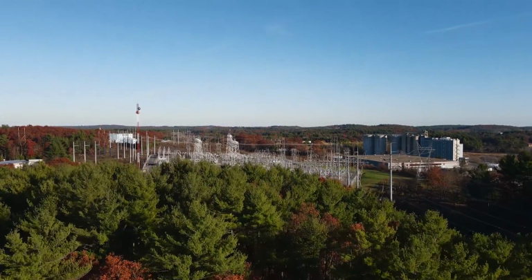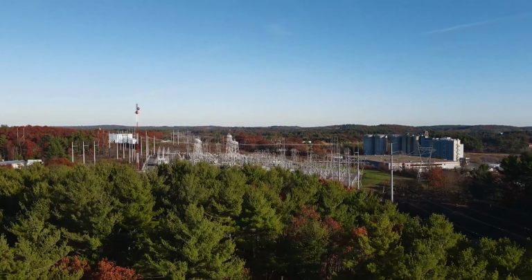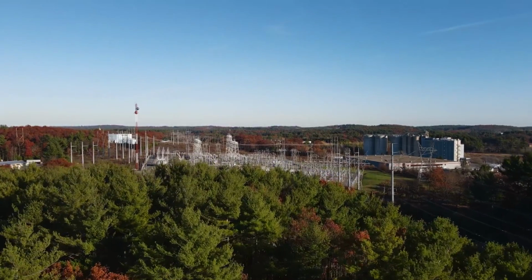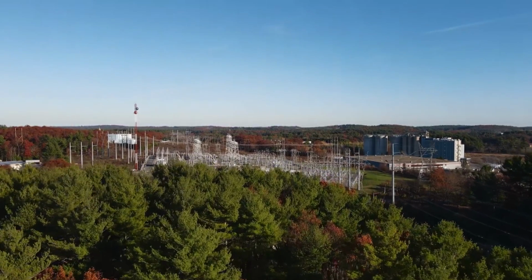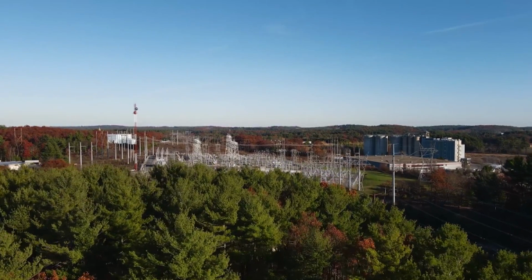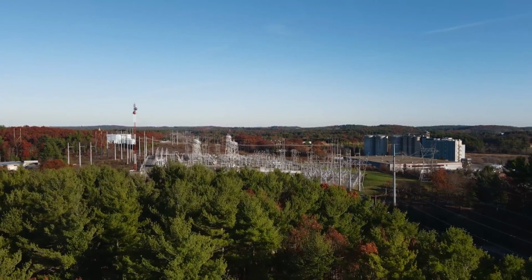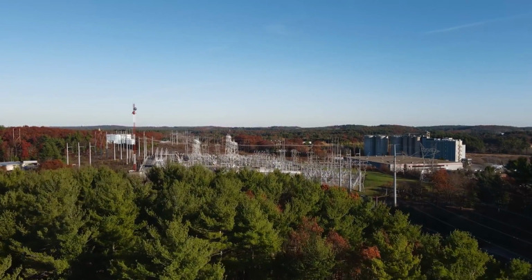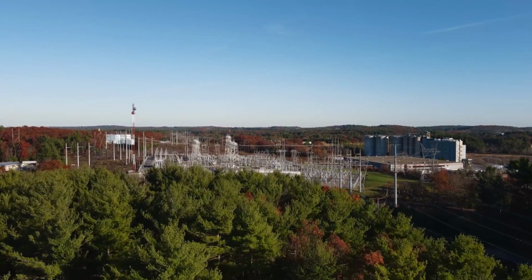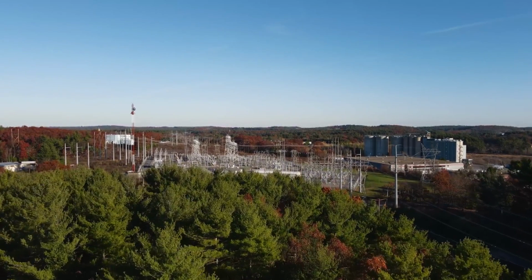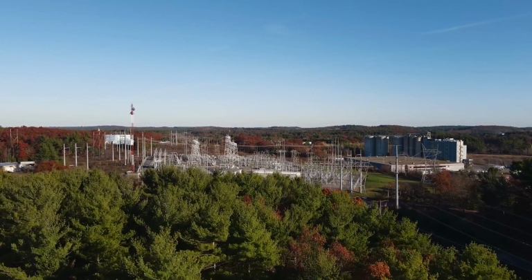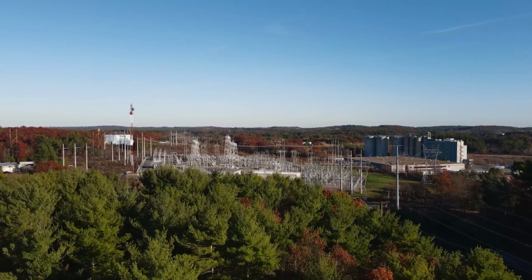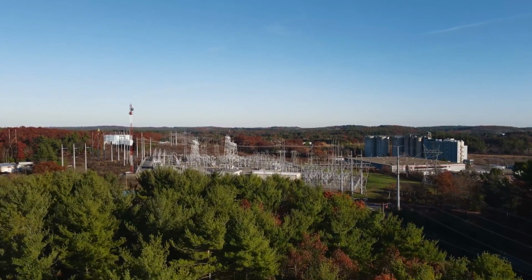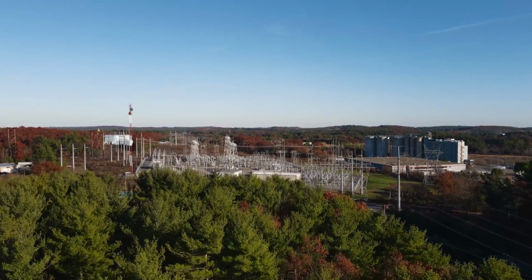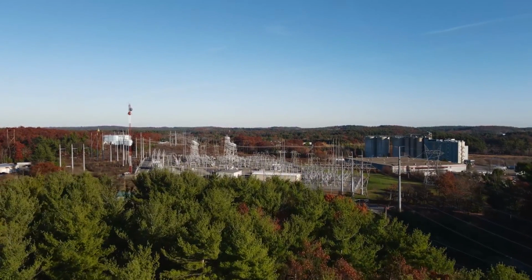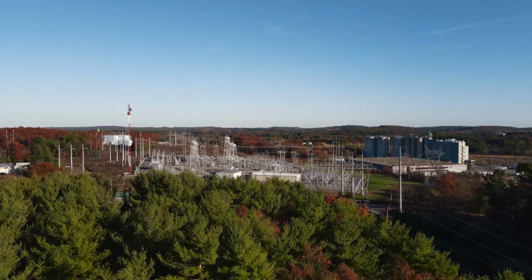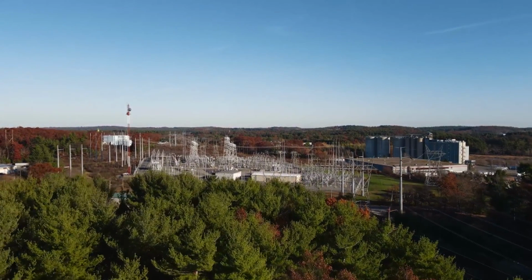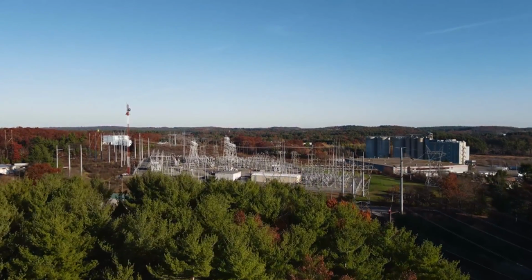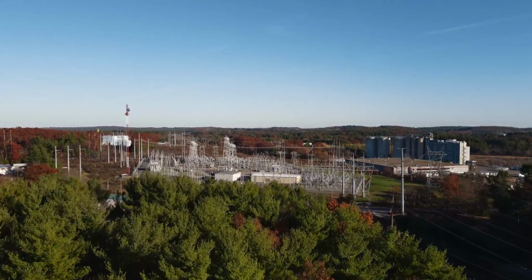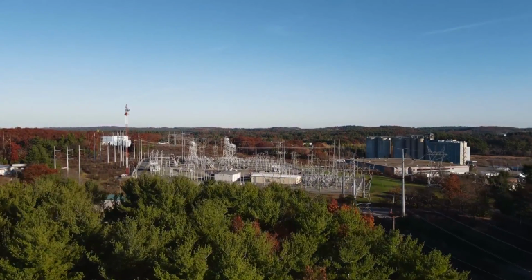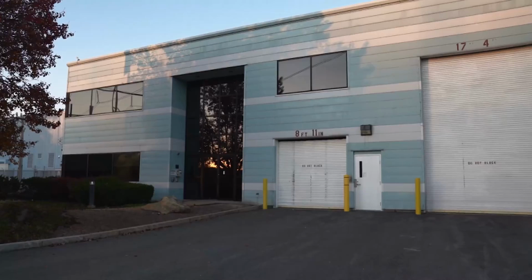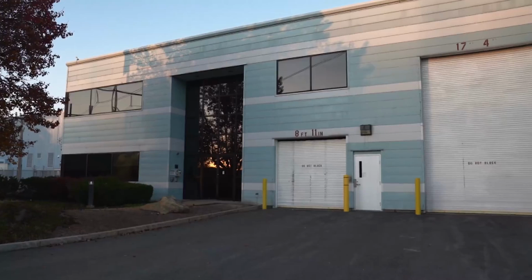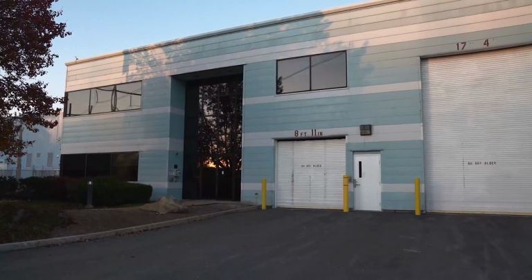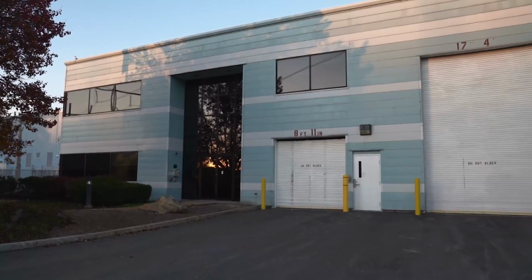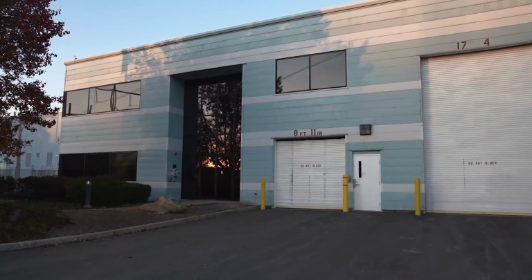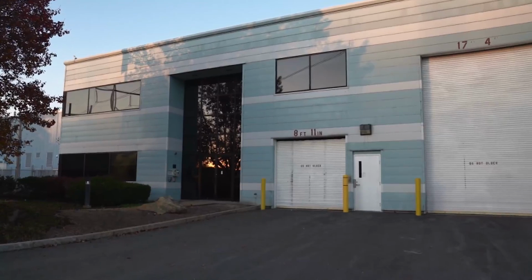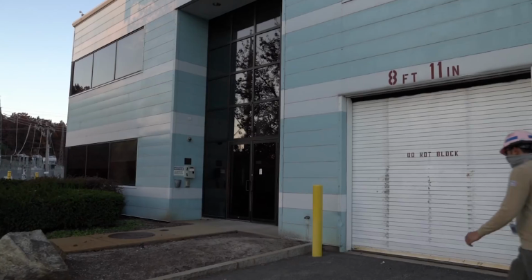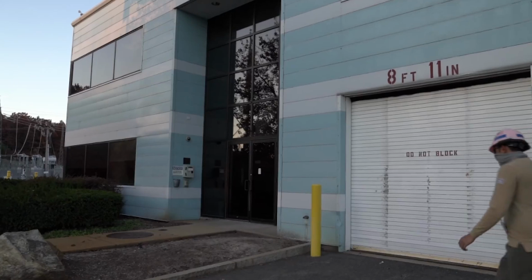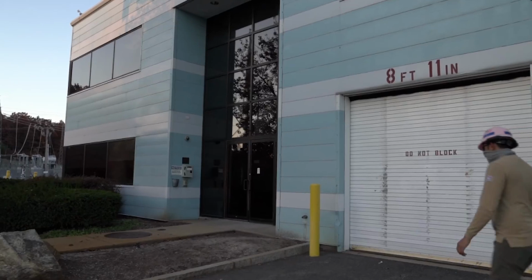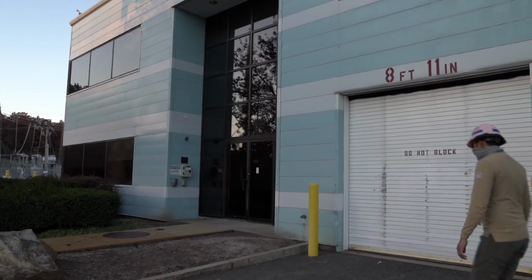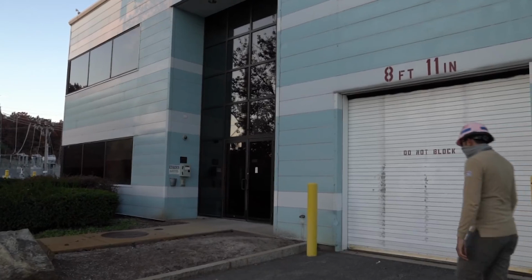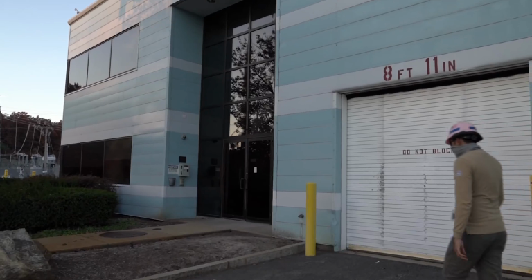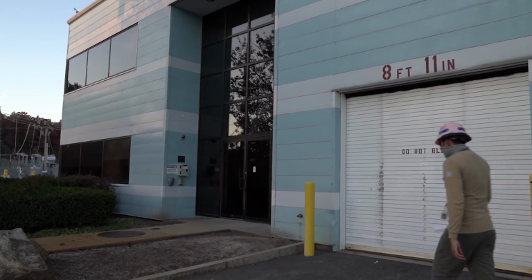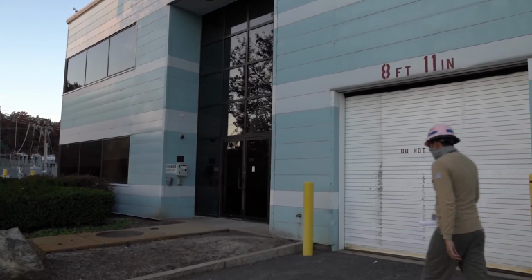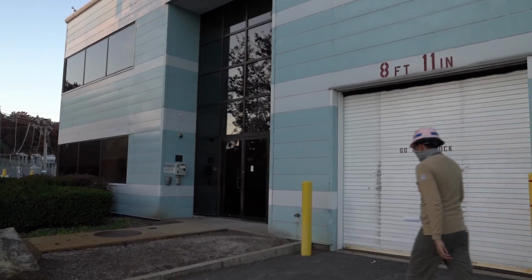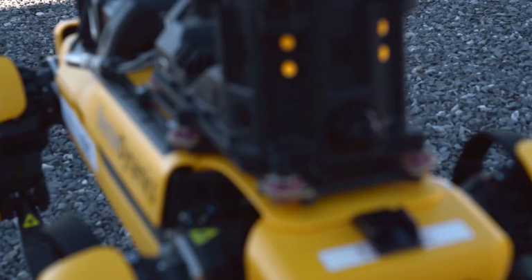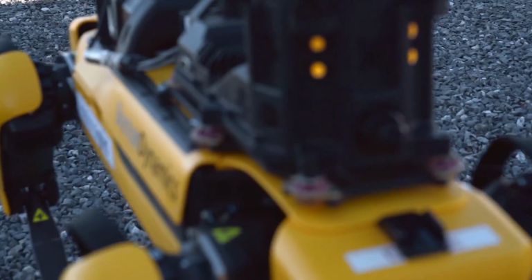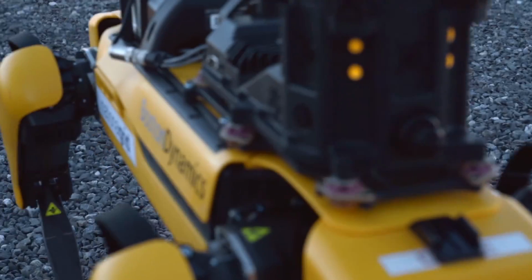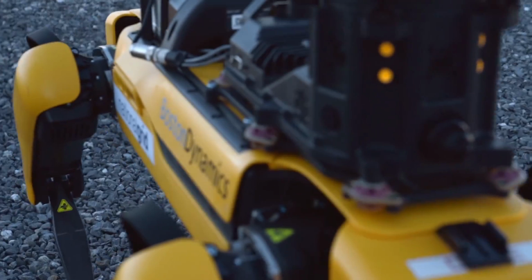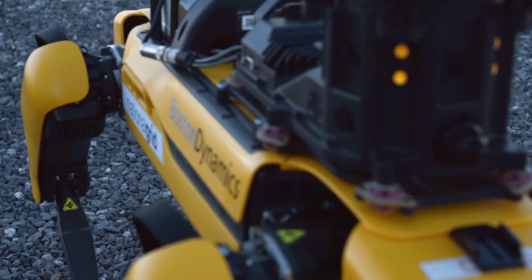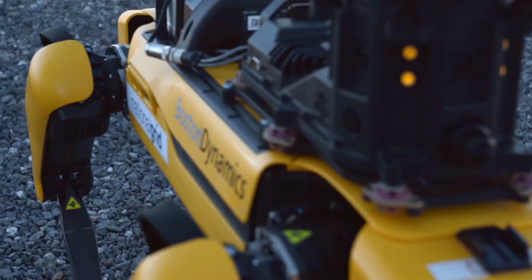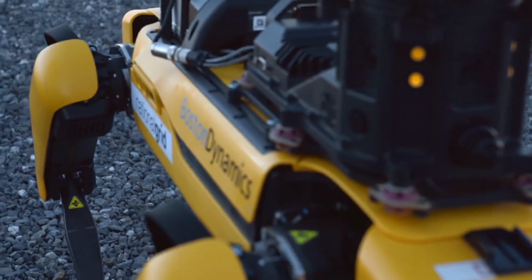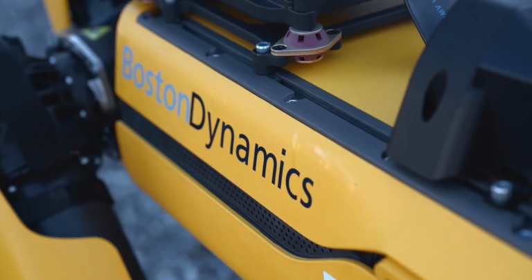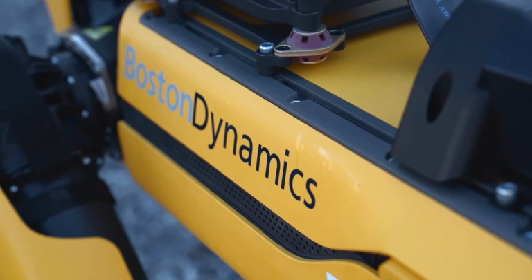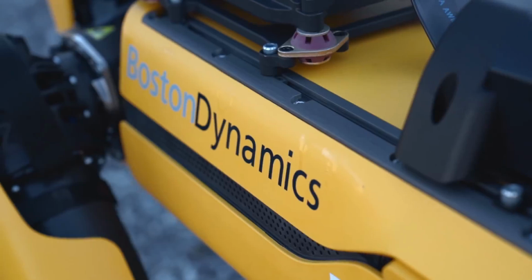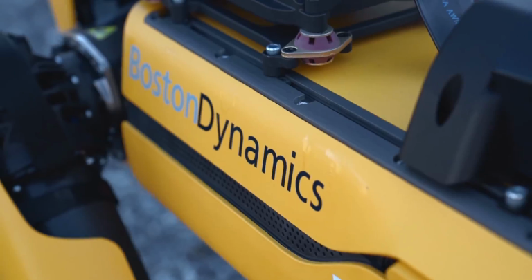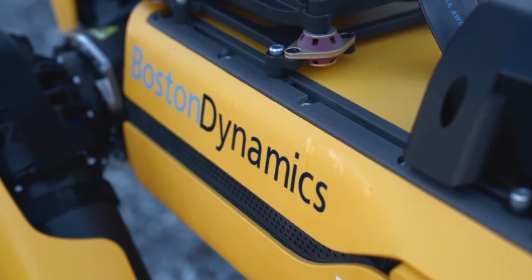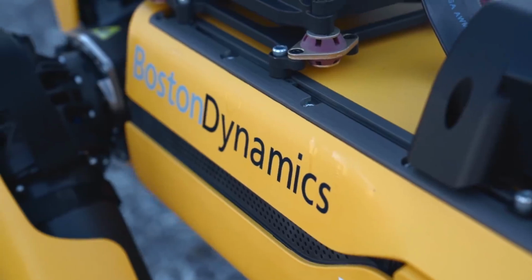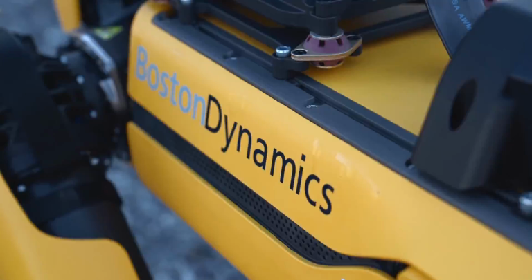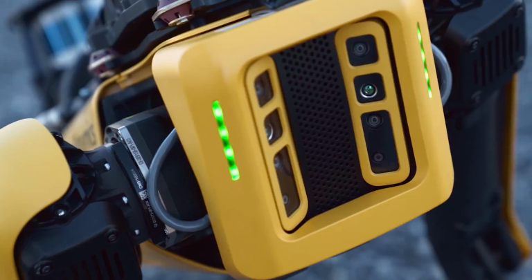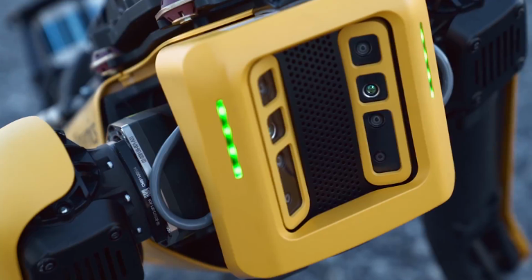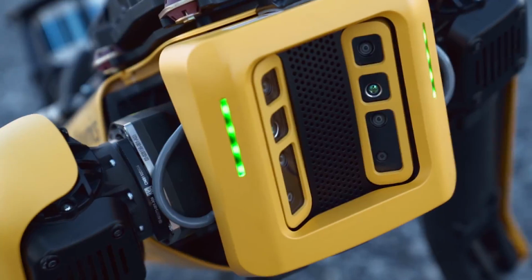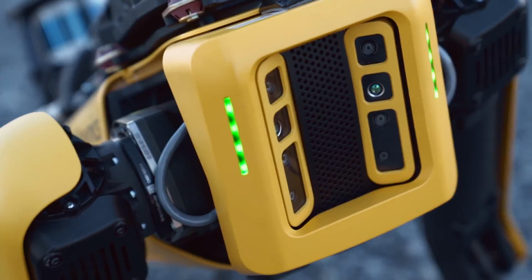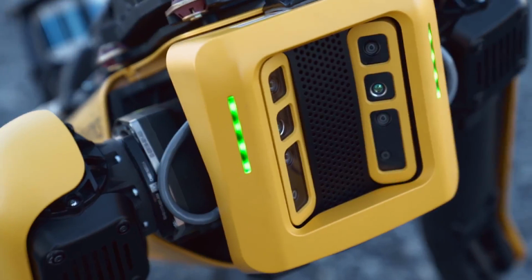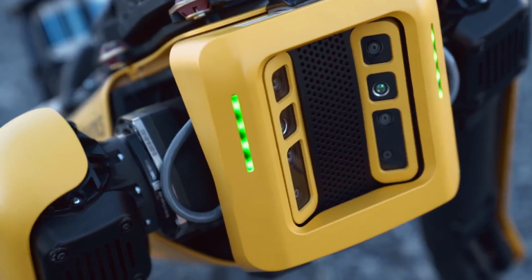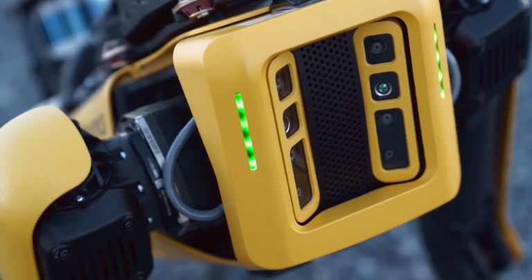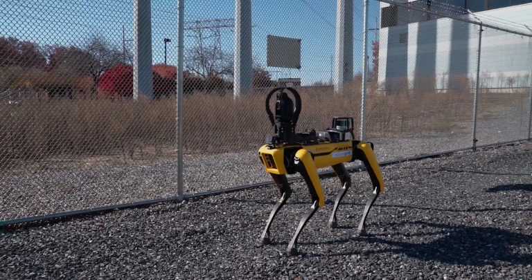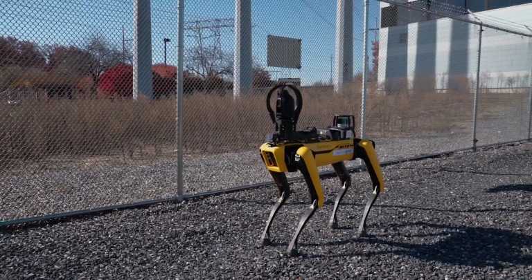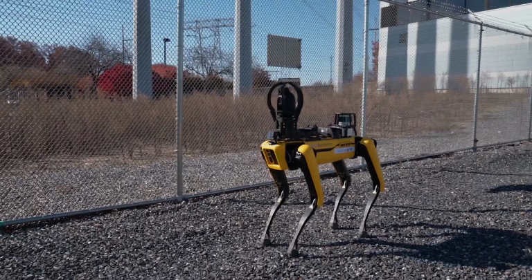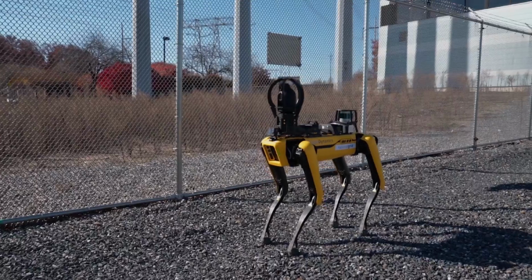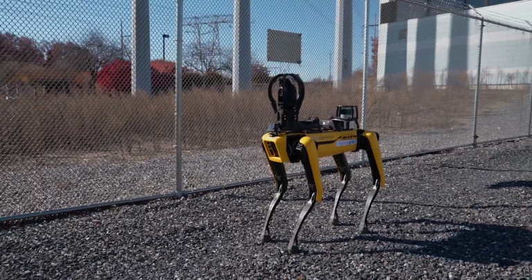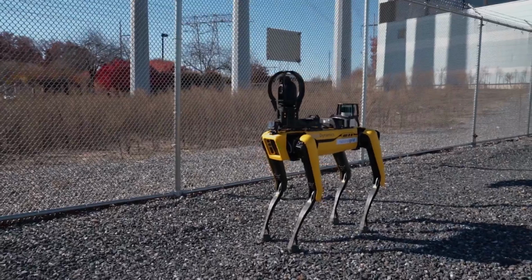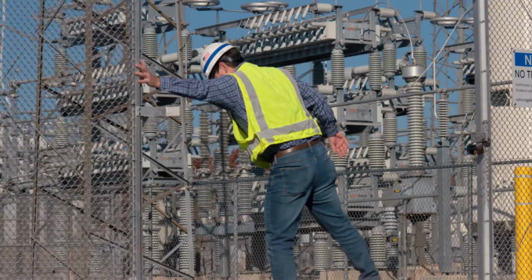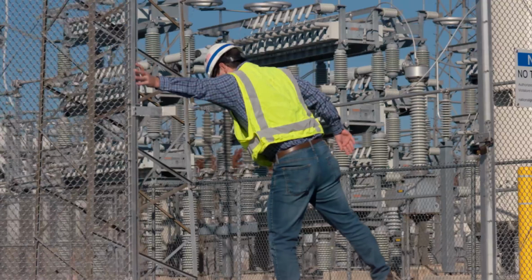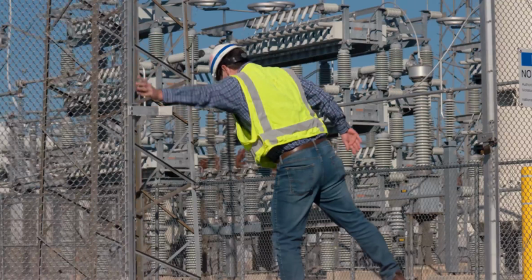At National Grid, our number one priority is keeping employees safe. Boston Dynamics Spot Robot helps us do just that.